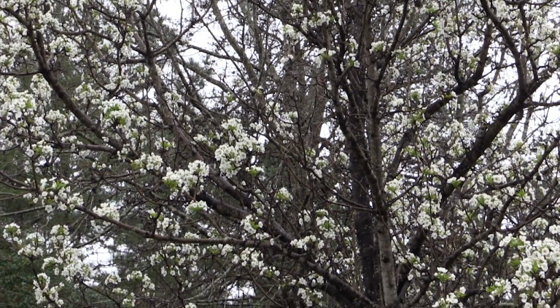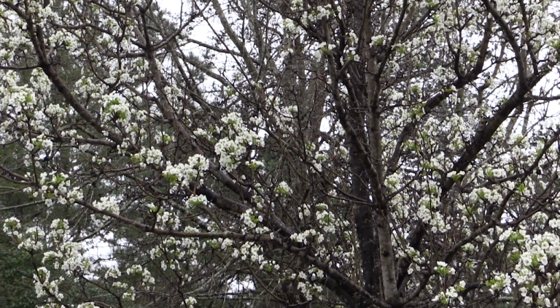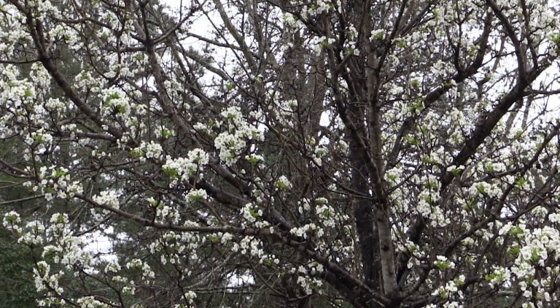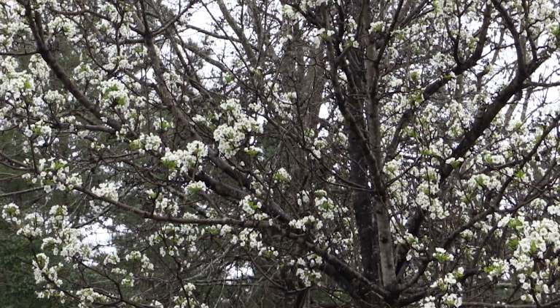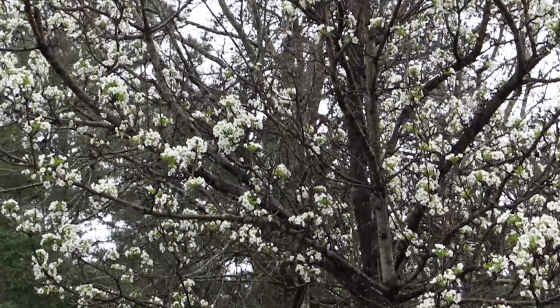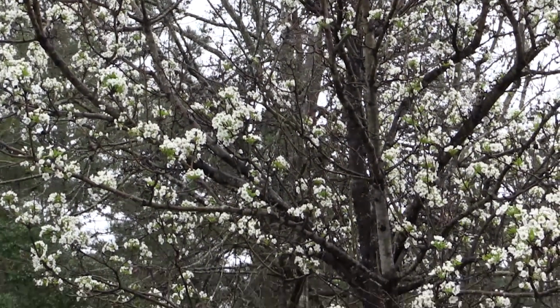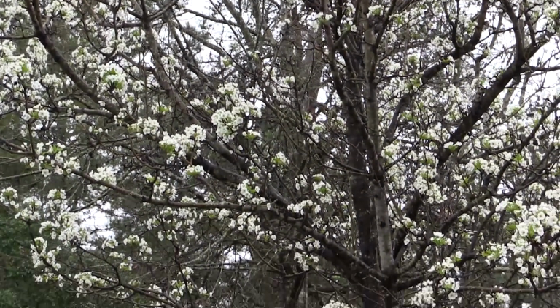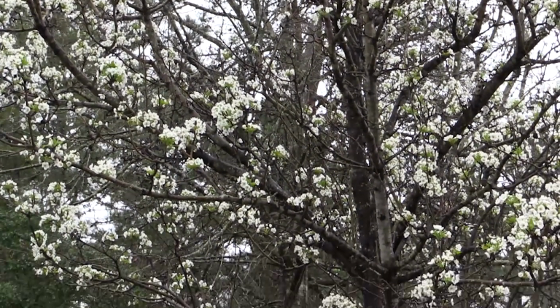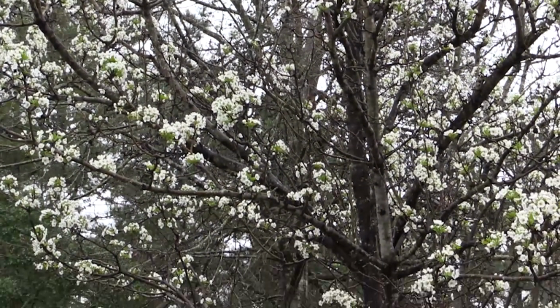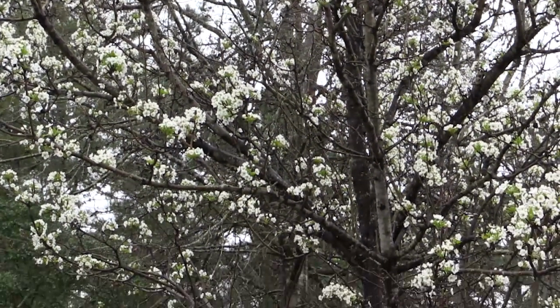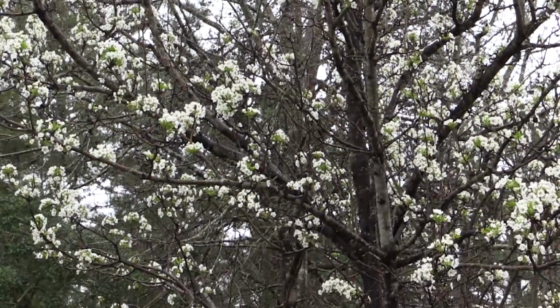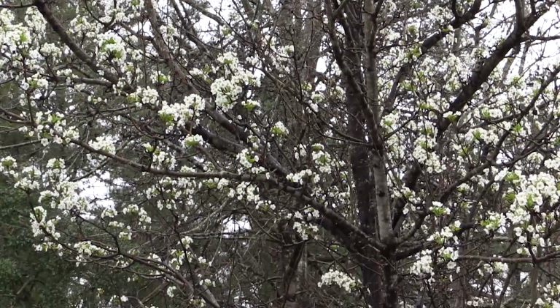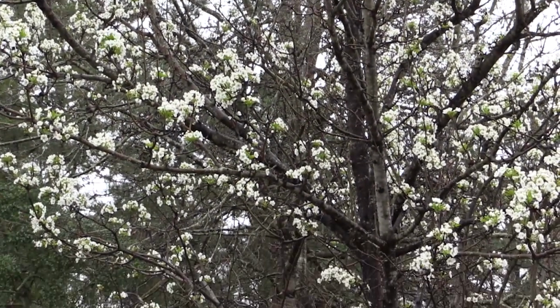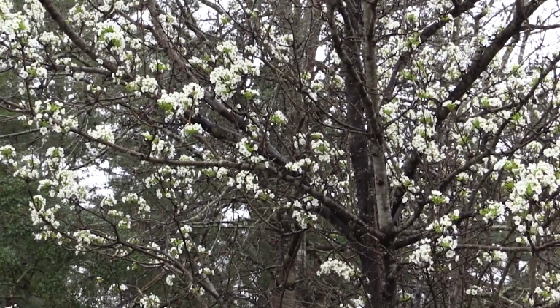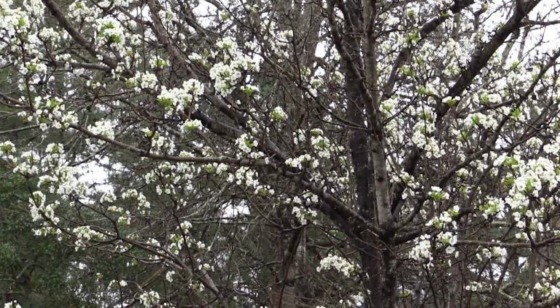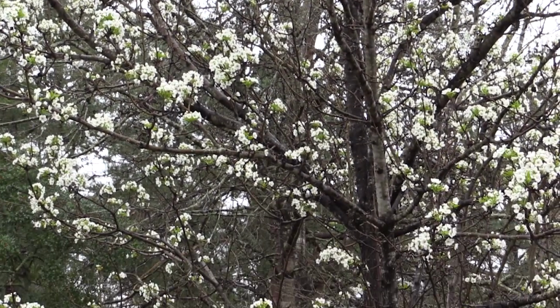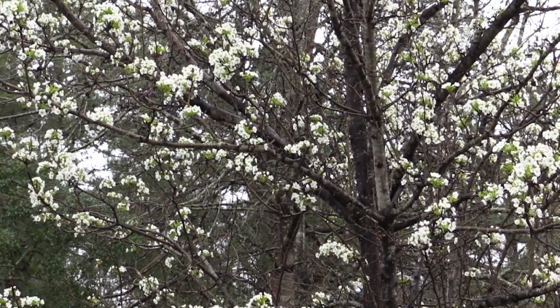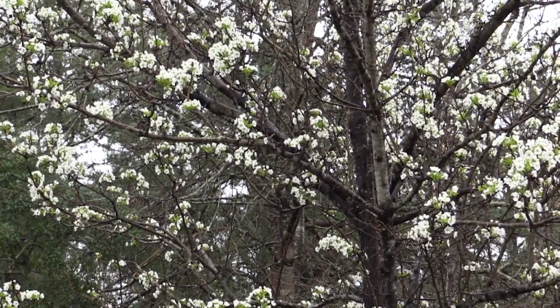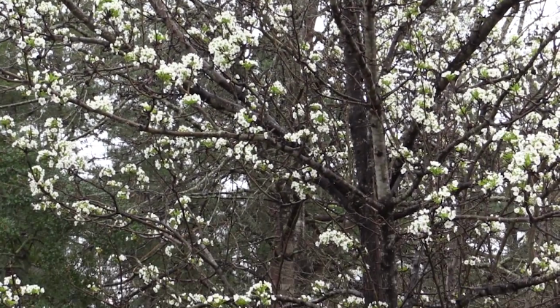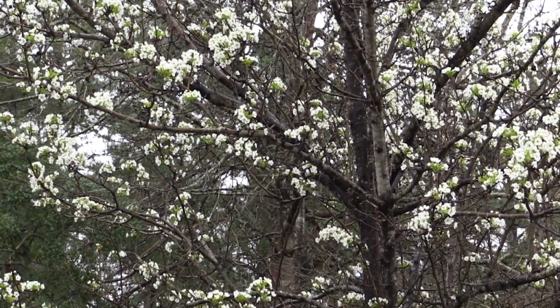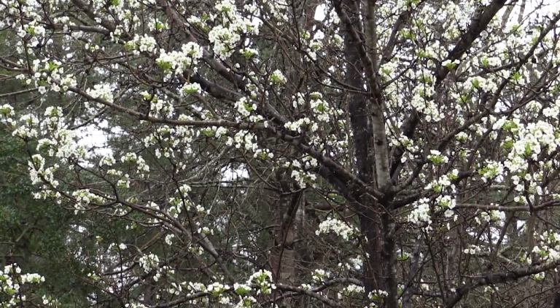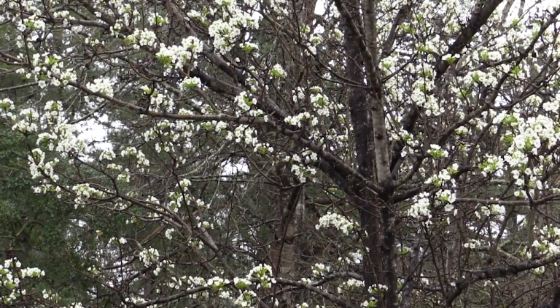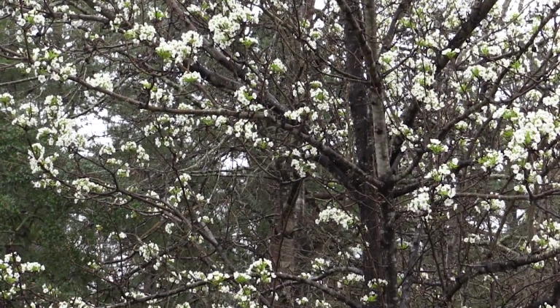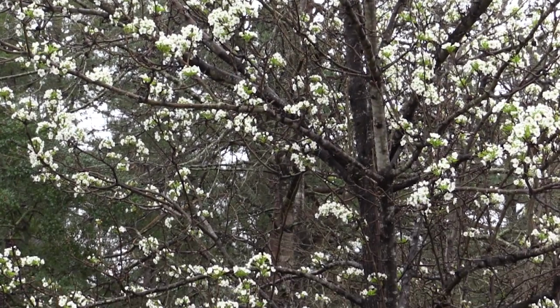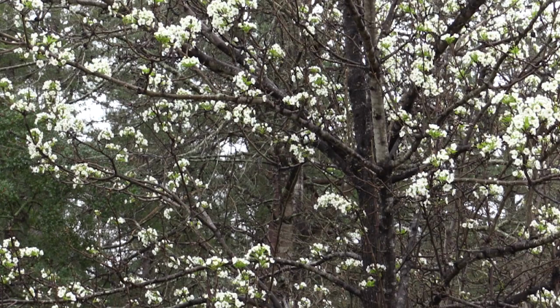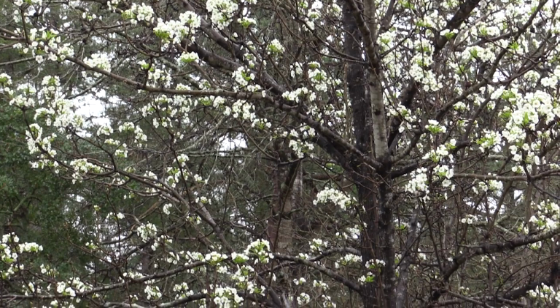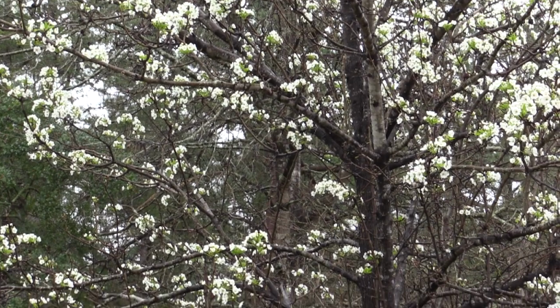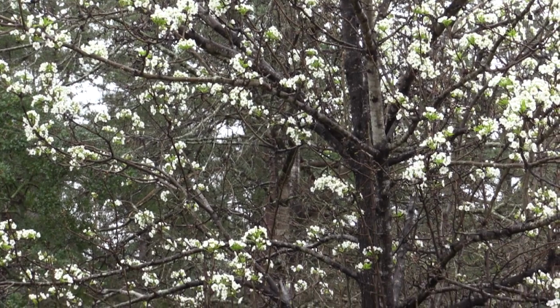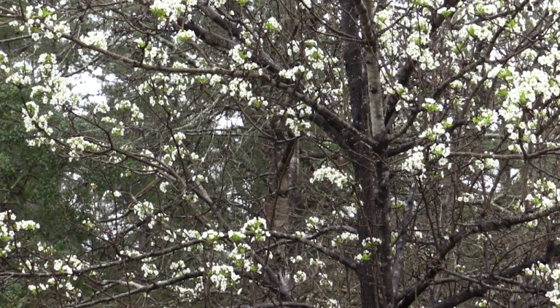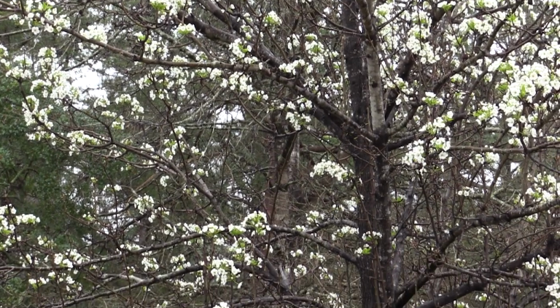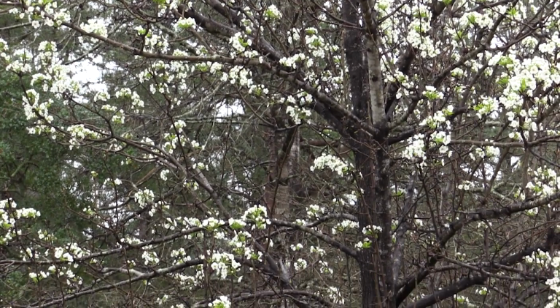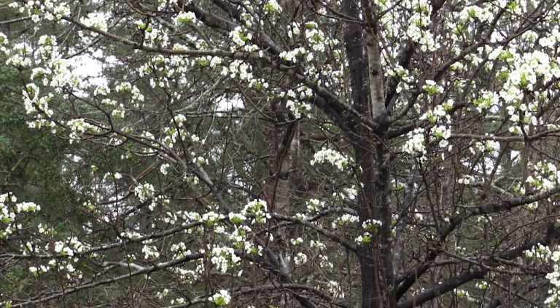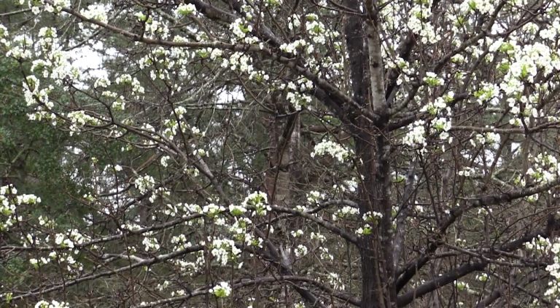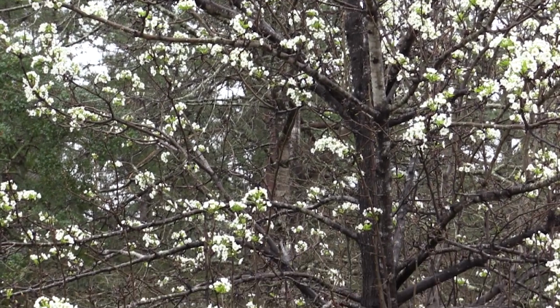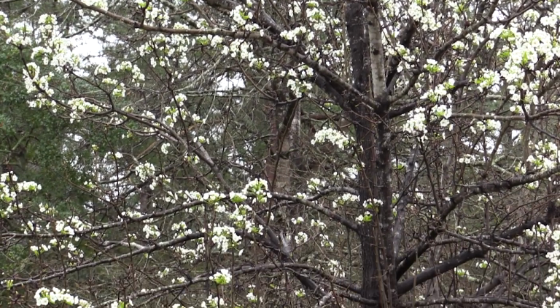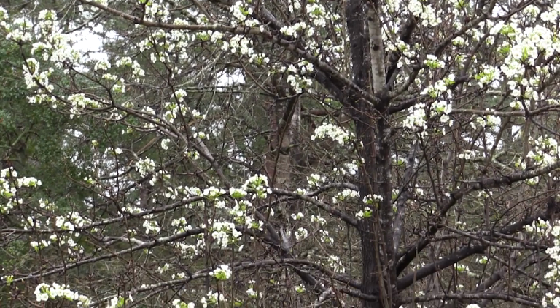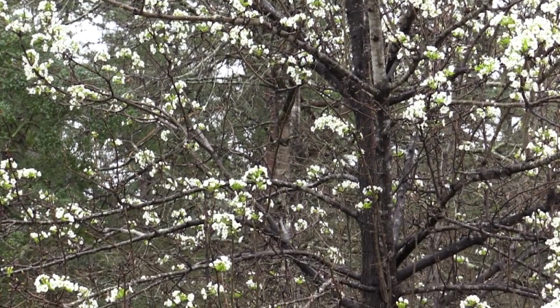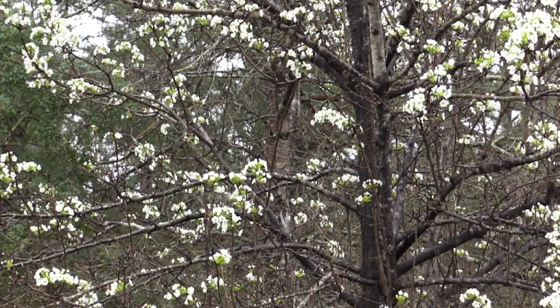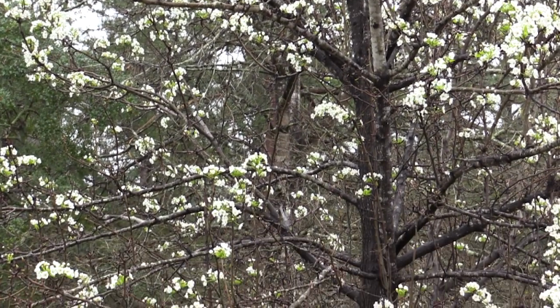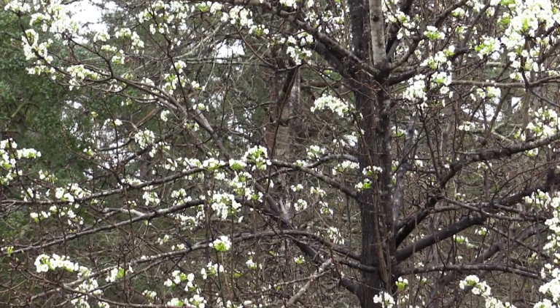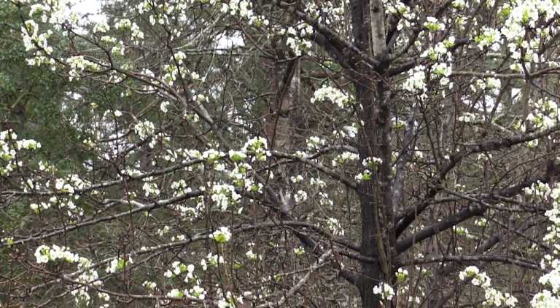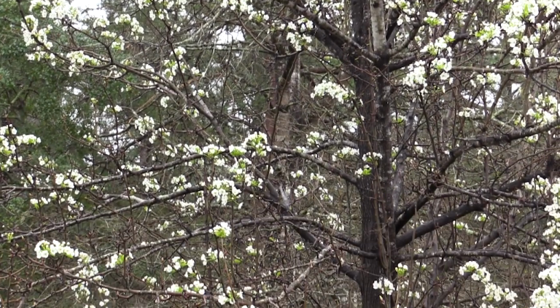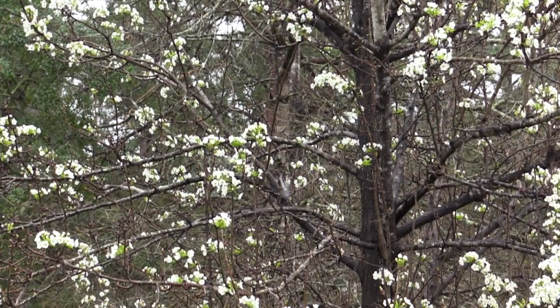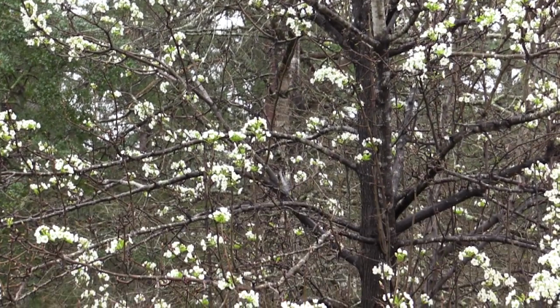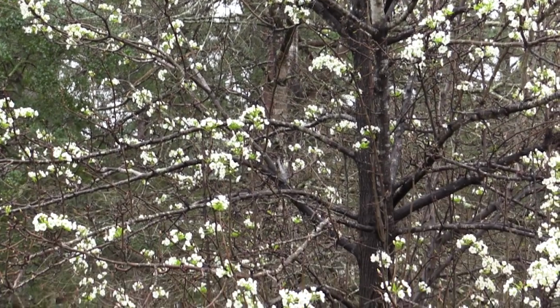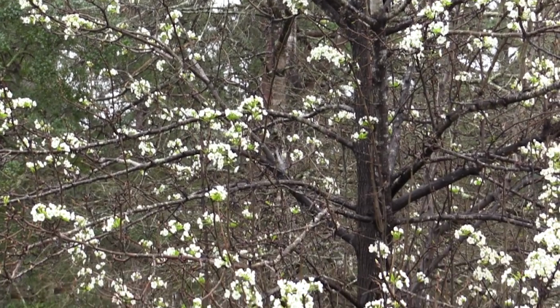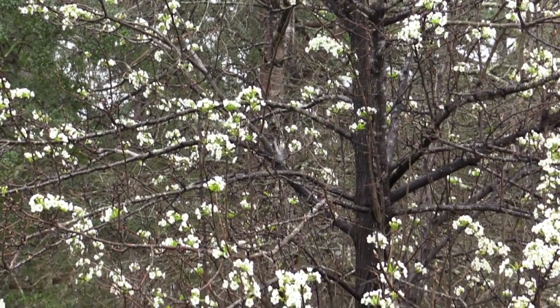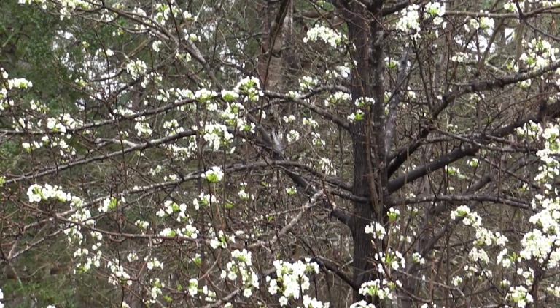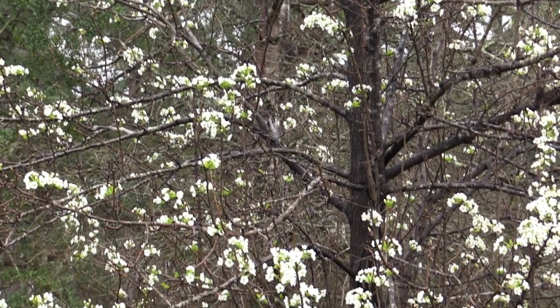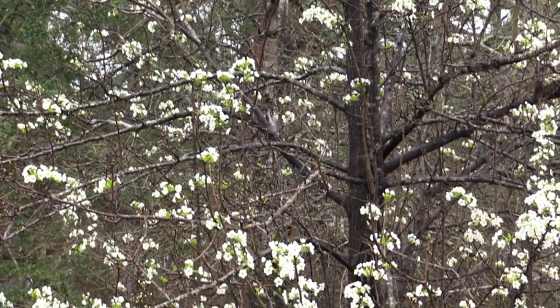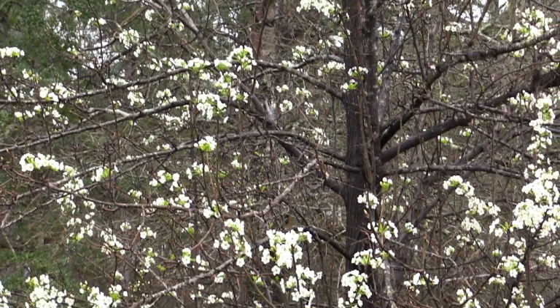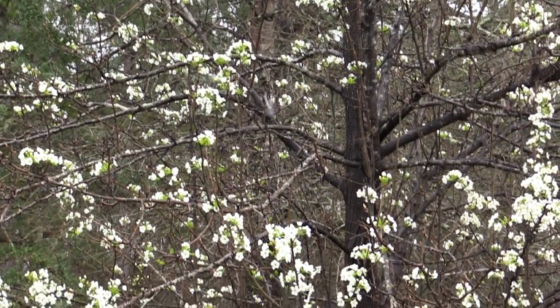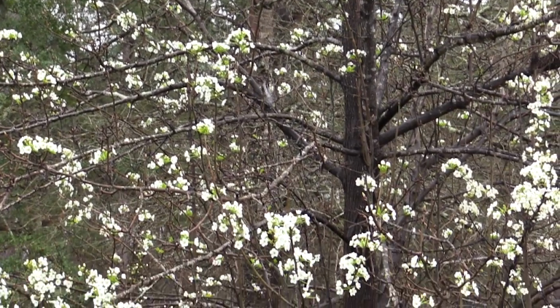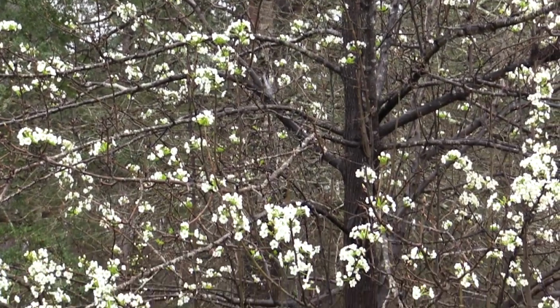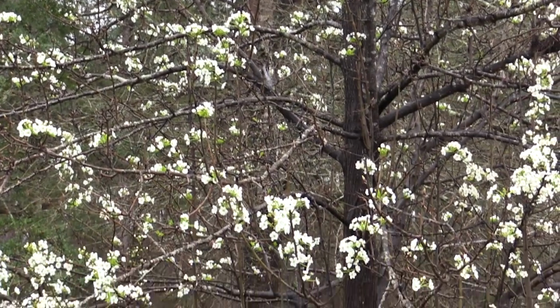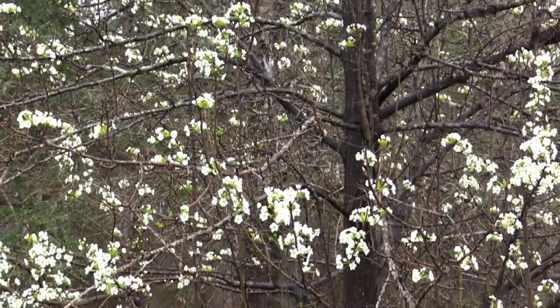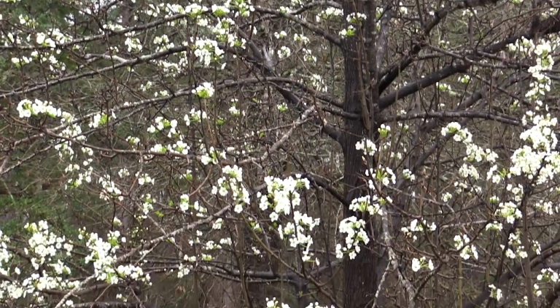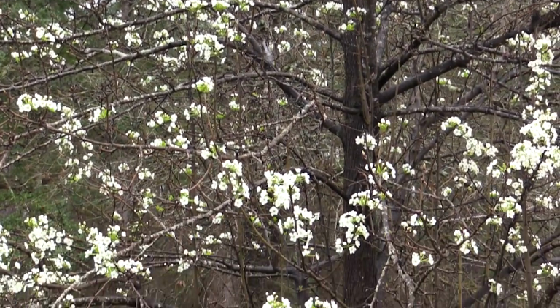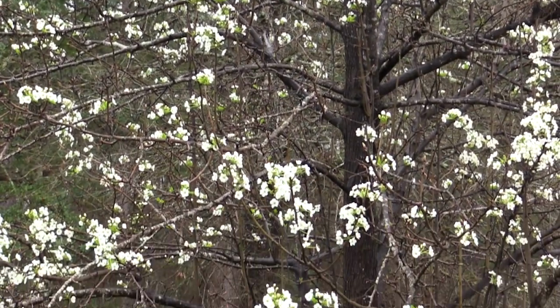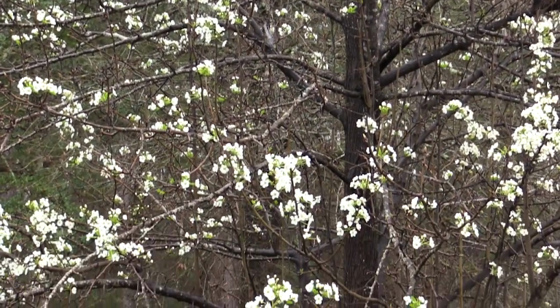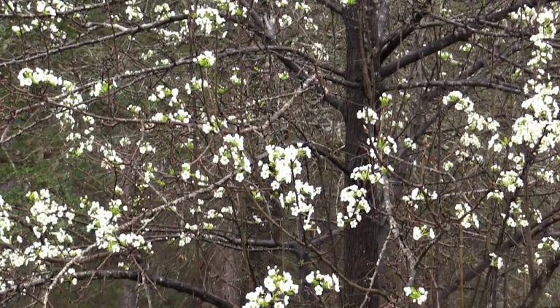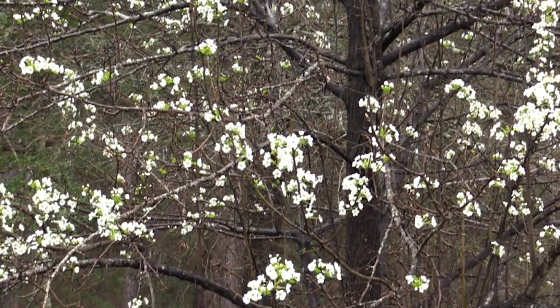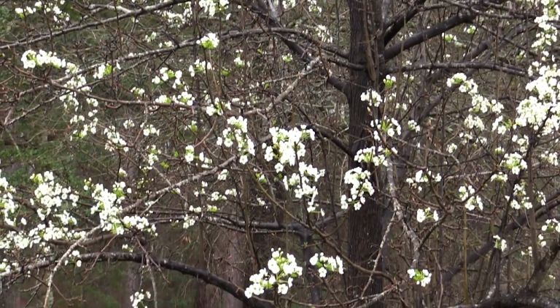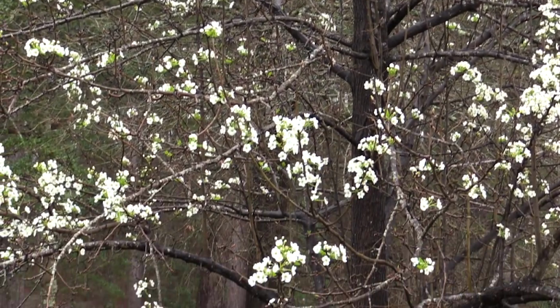These trees should be cut down, and stumps should immediately be treated with herbicide to eliminate sprouting response.